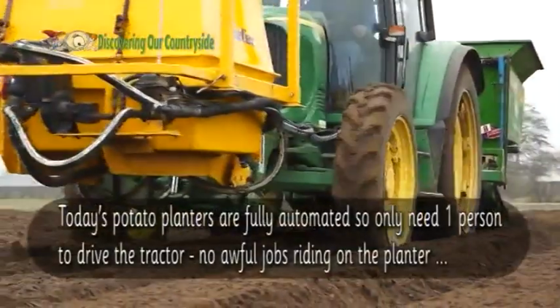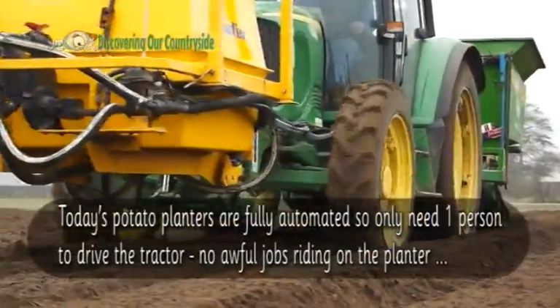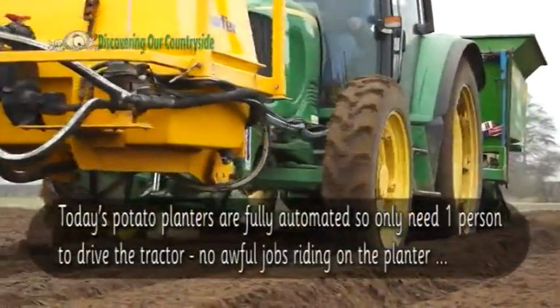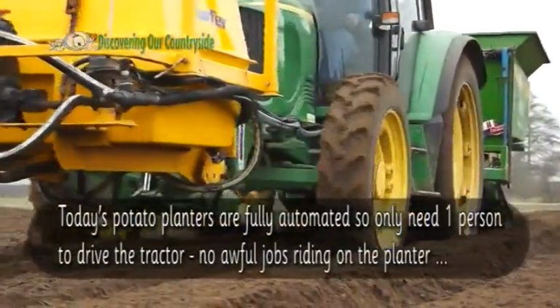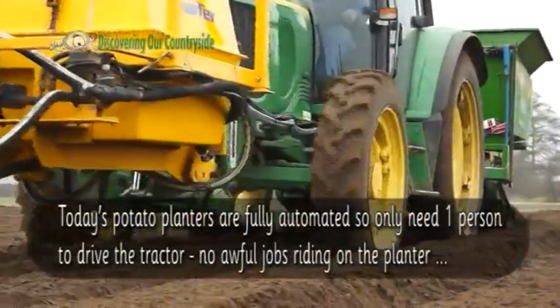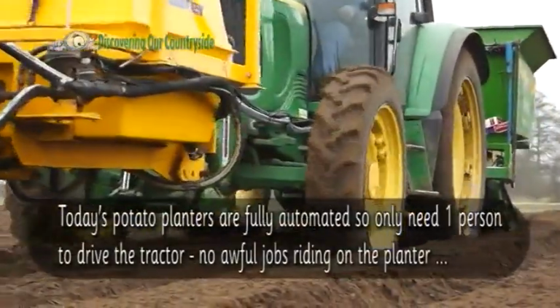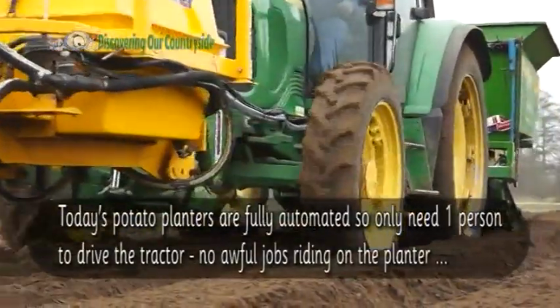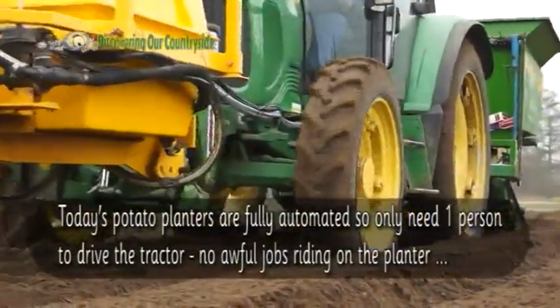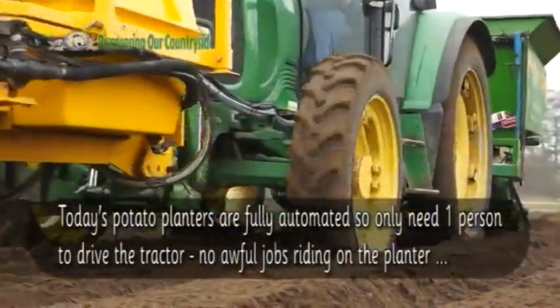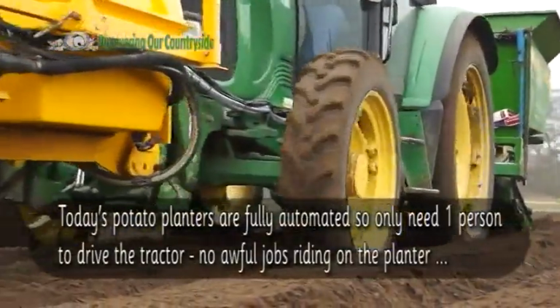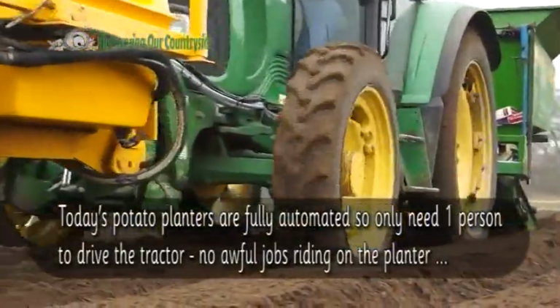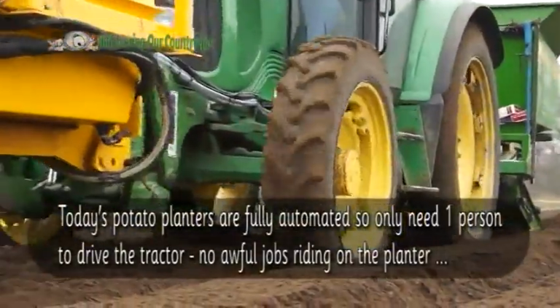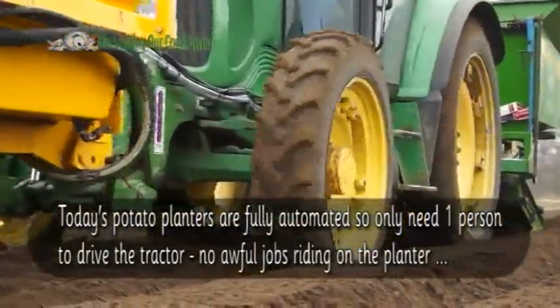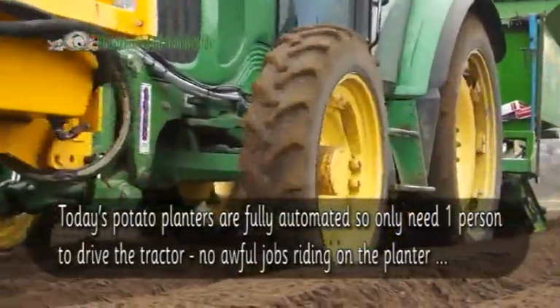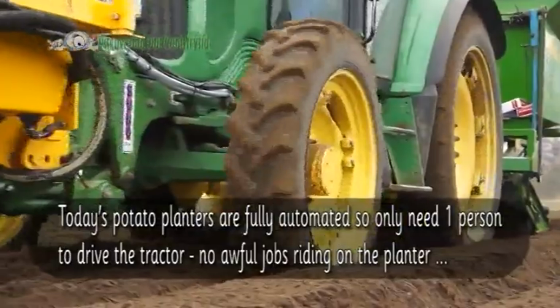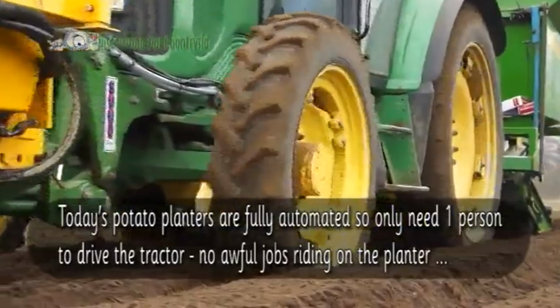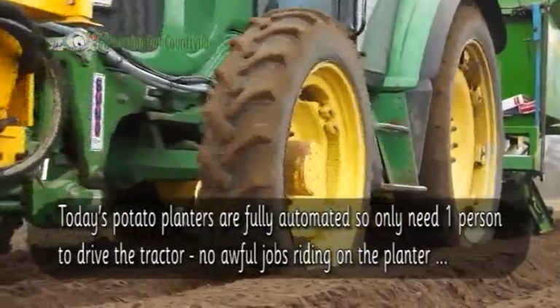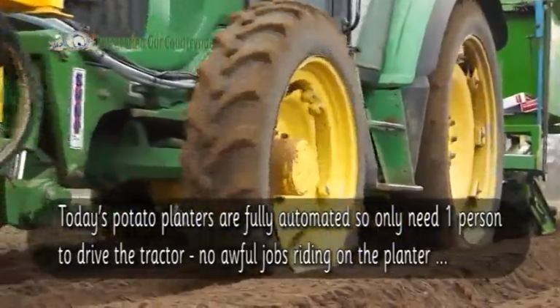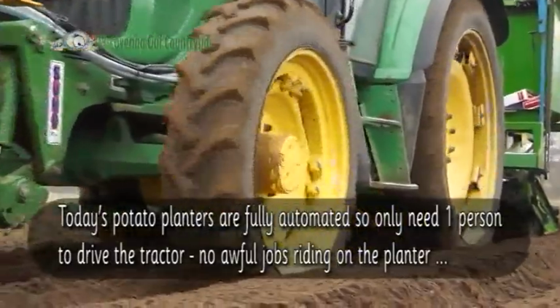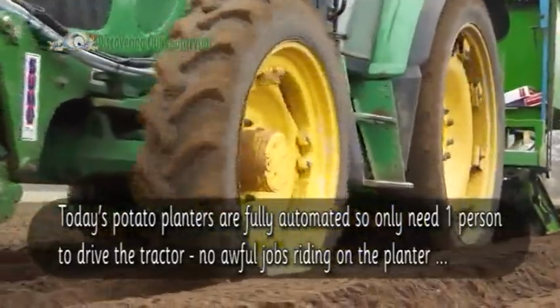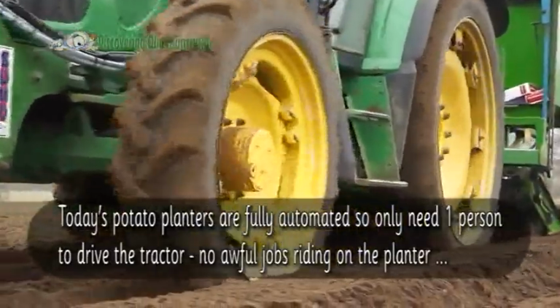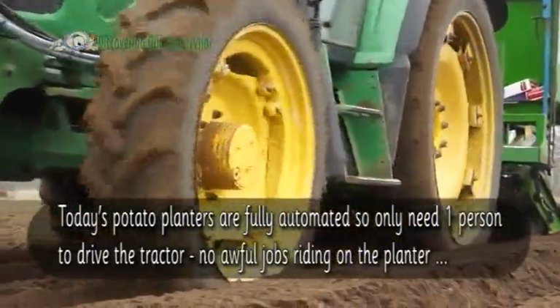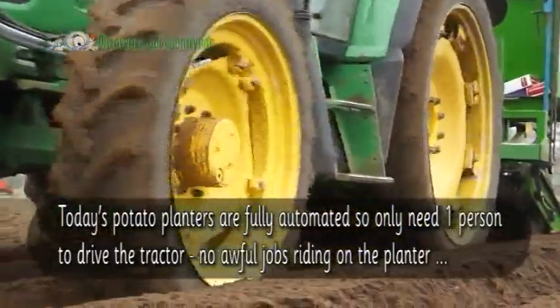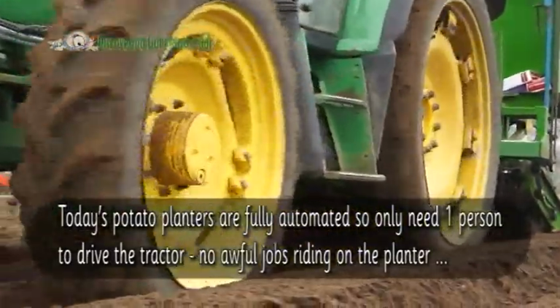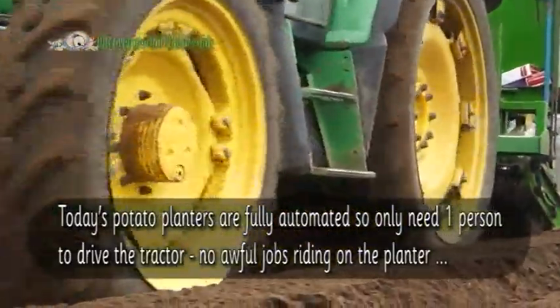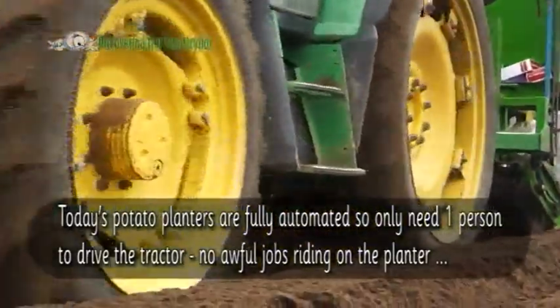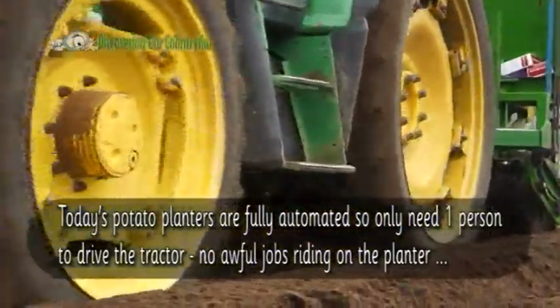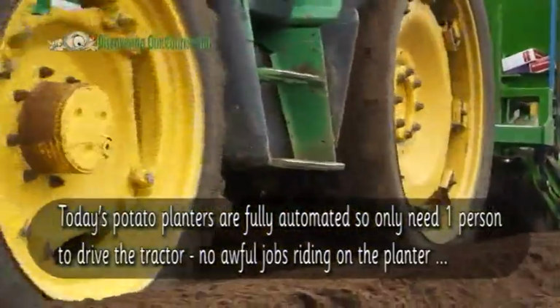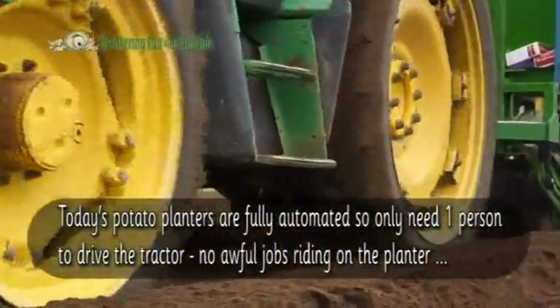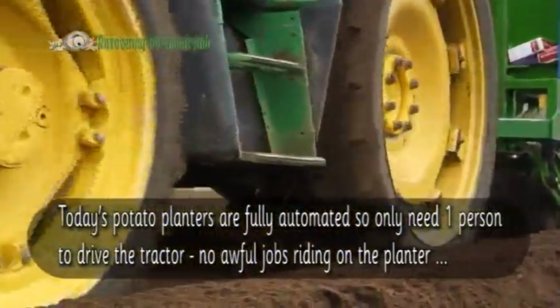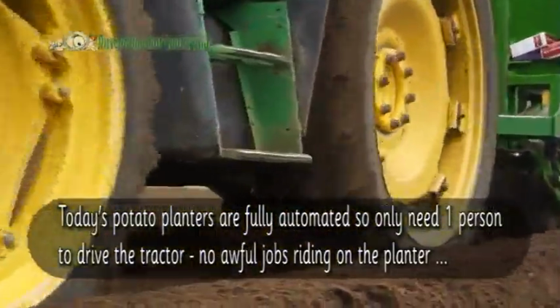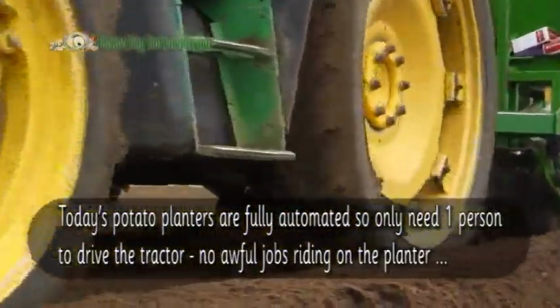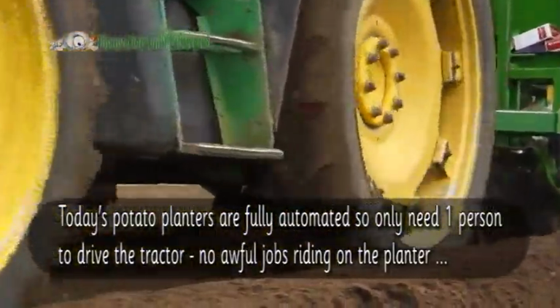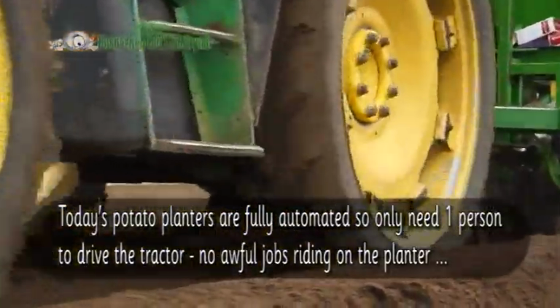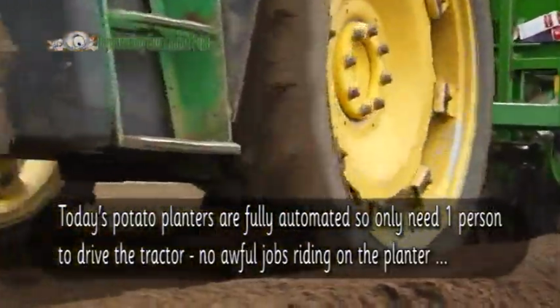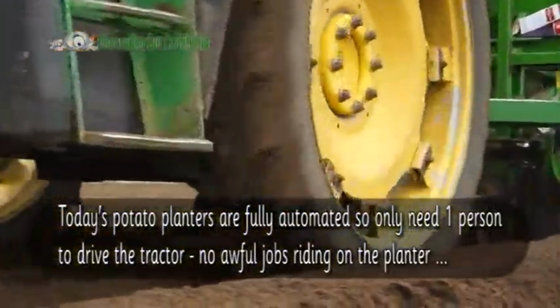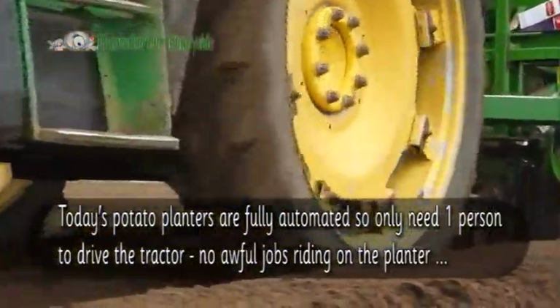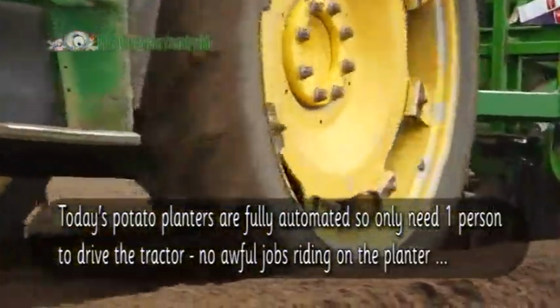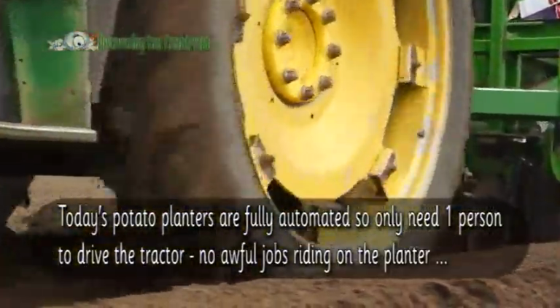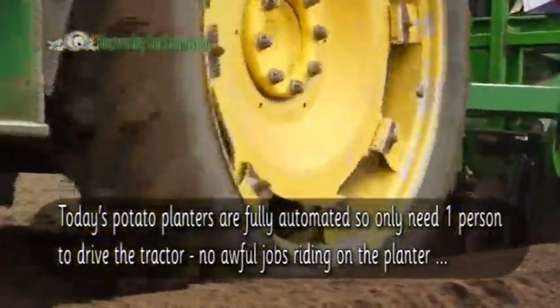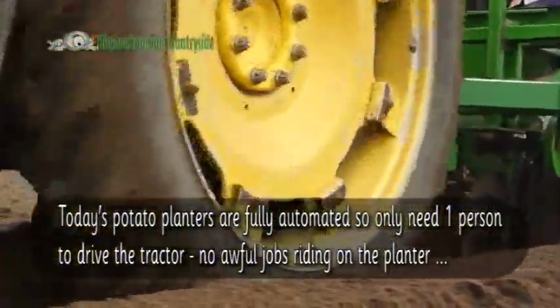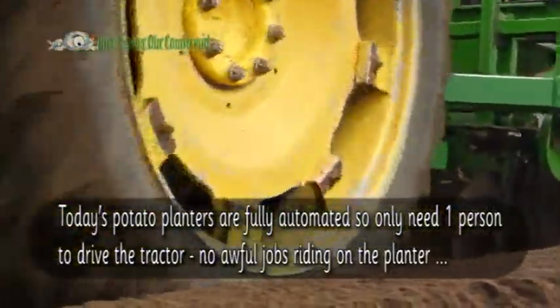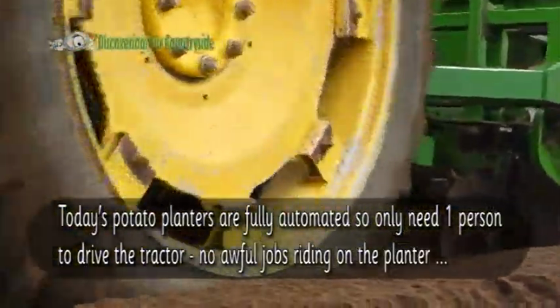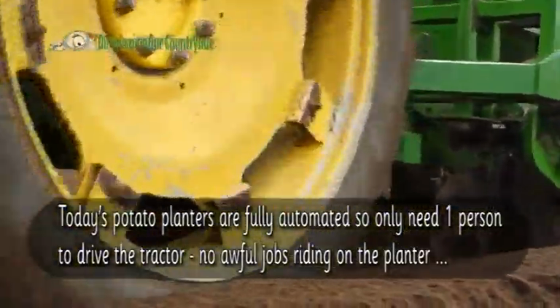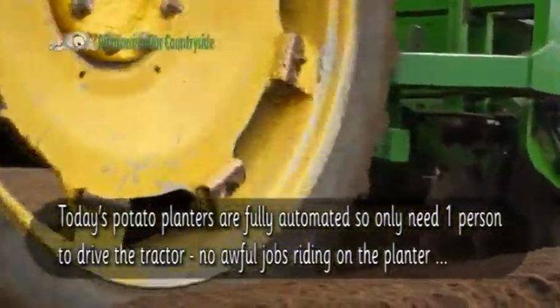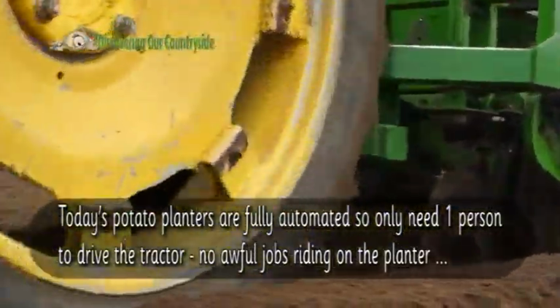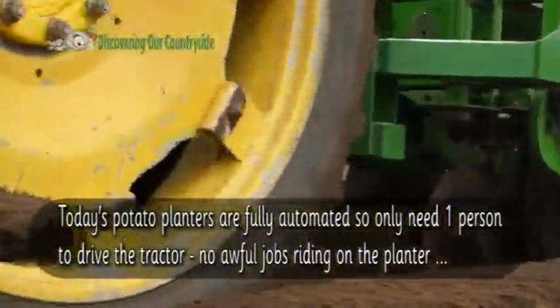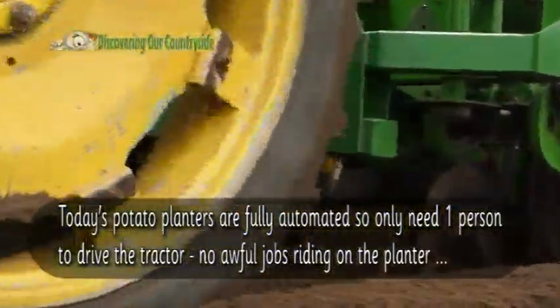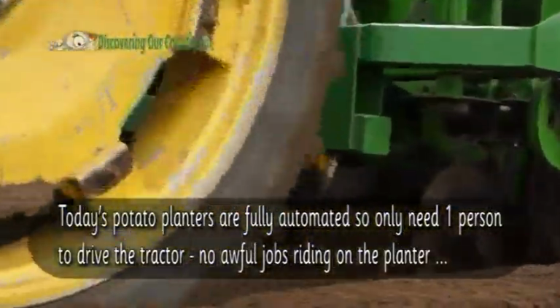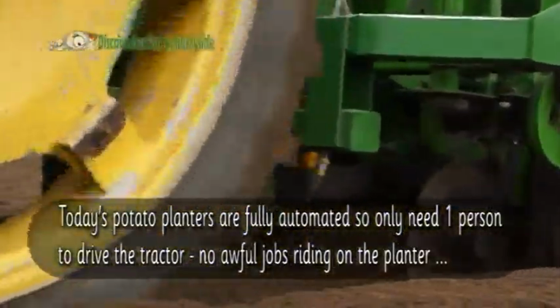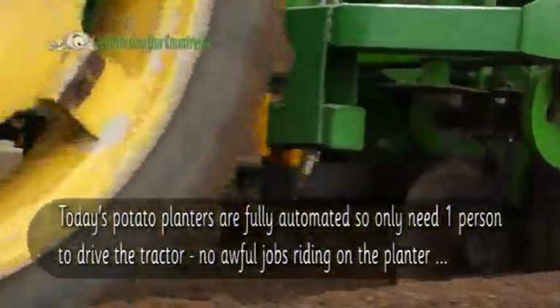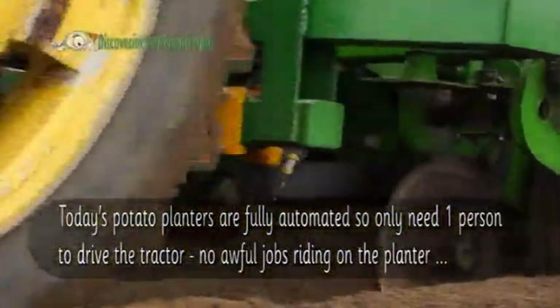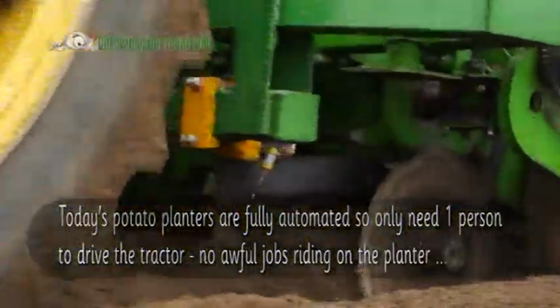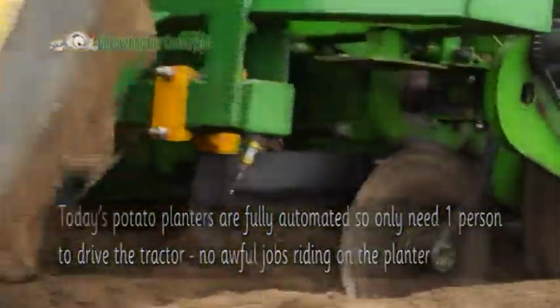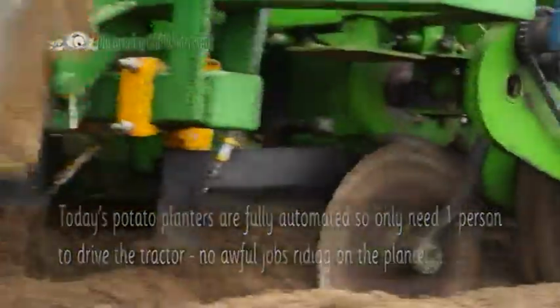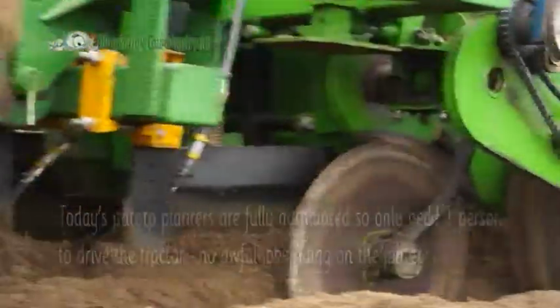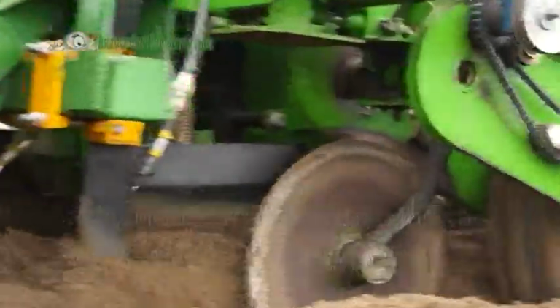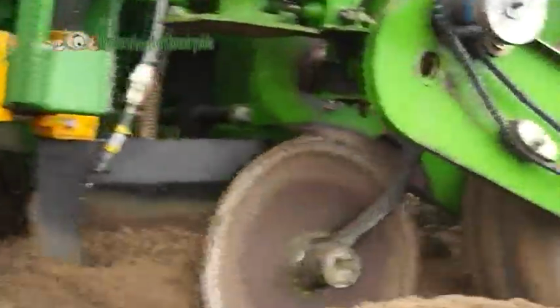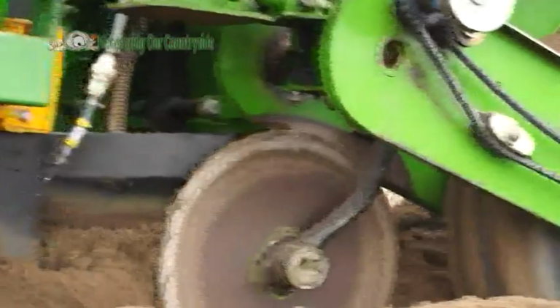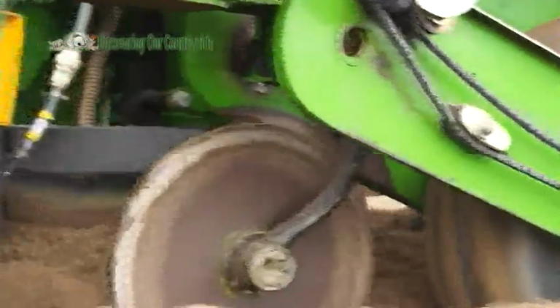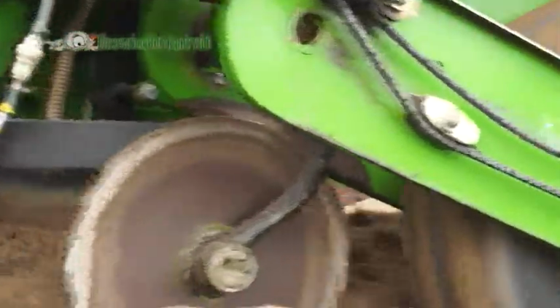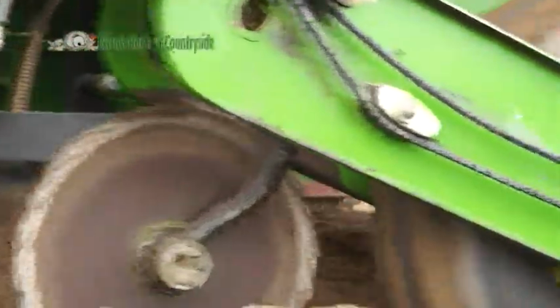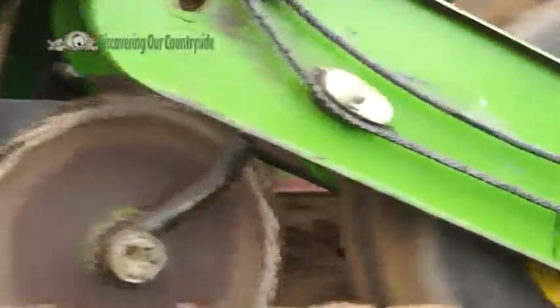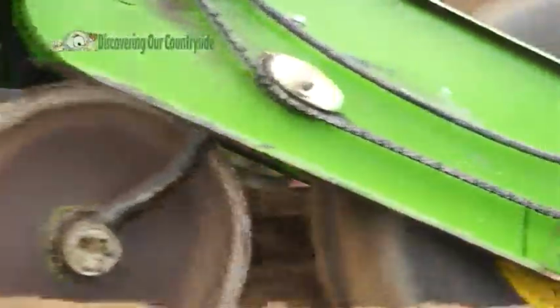Today's potato planters are fully automated, so they only need one person to drive the tractor — no awful jobs riding on the planter.